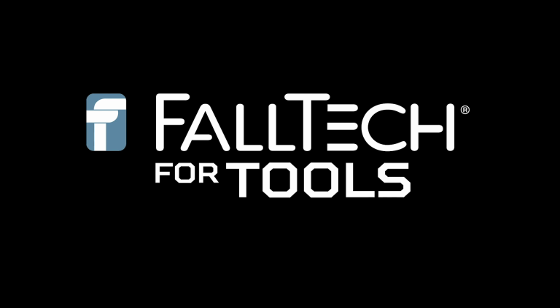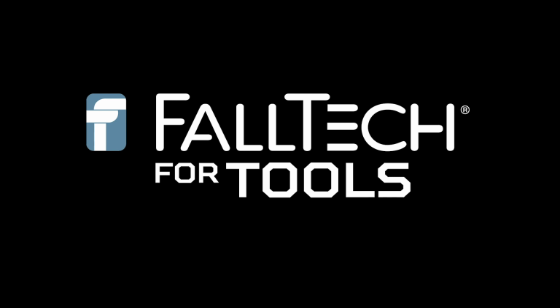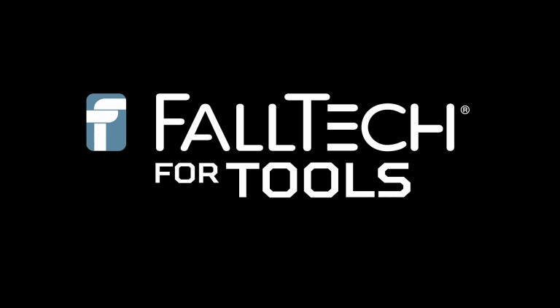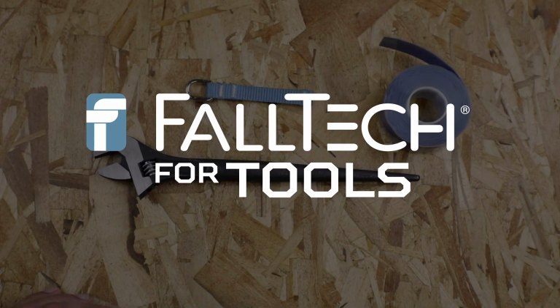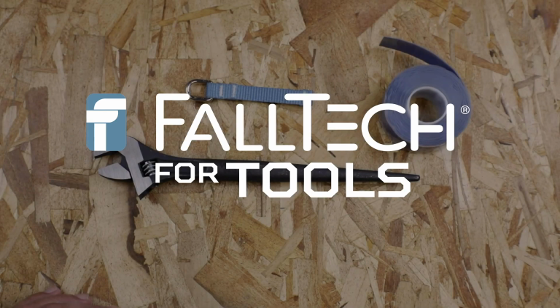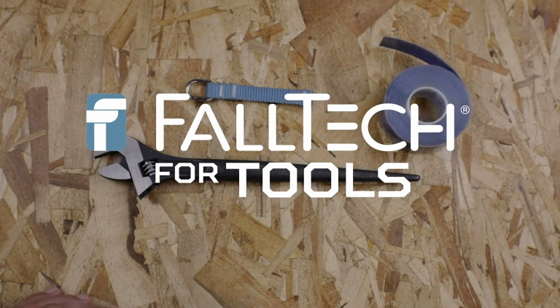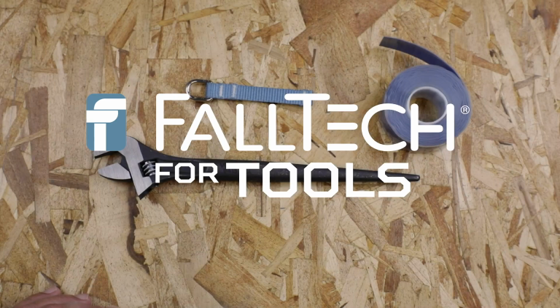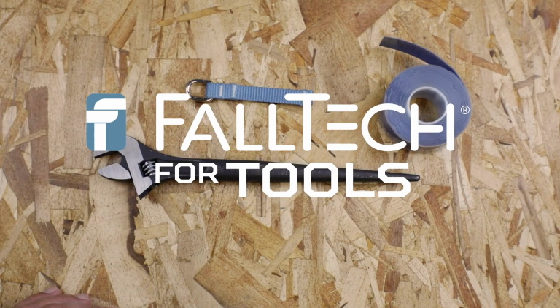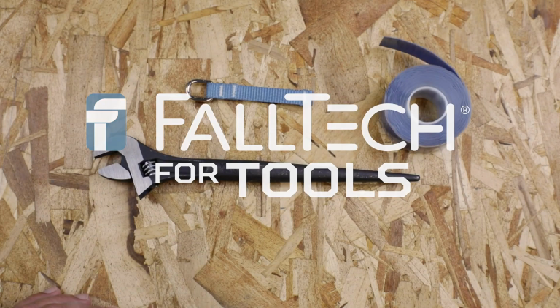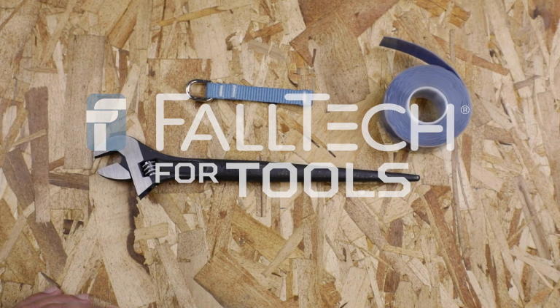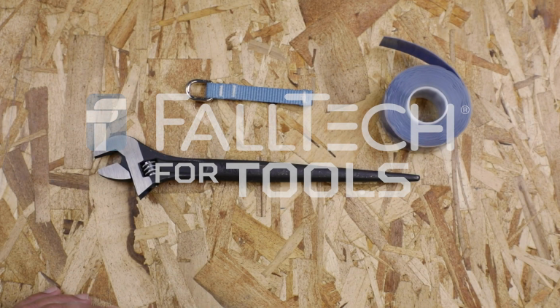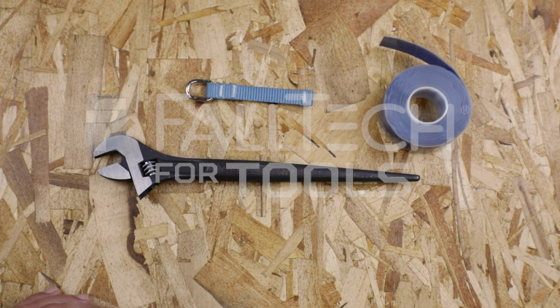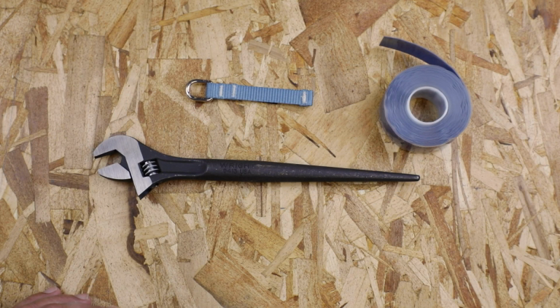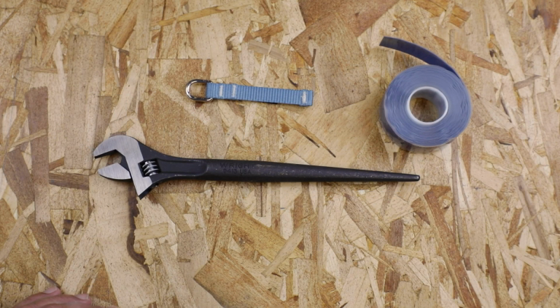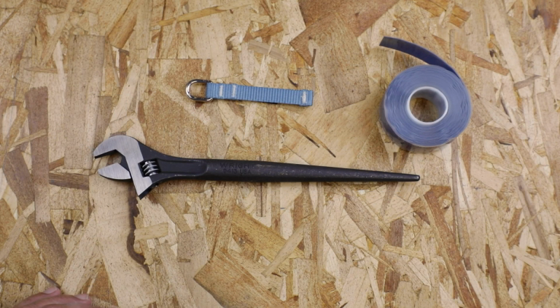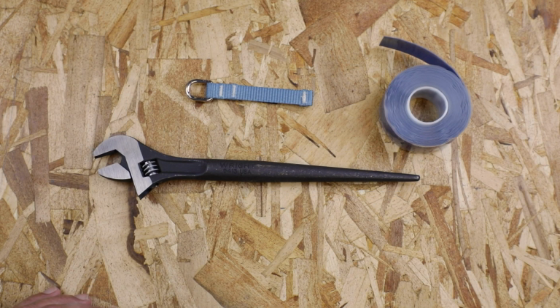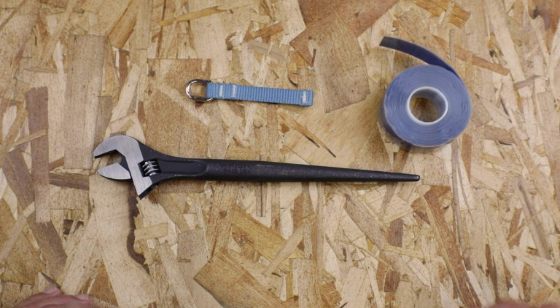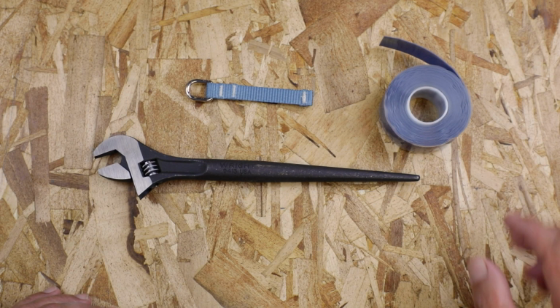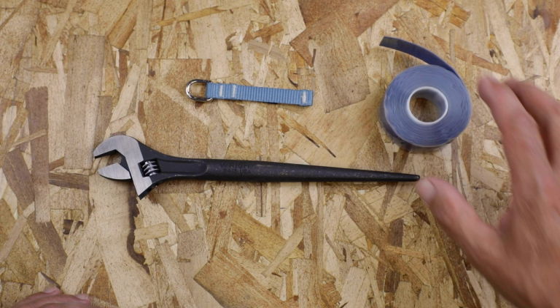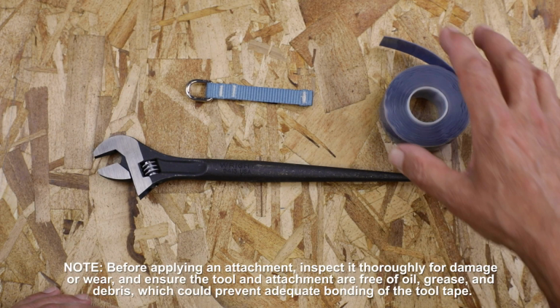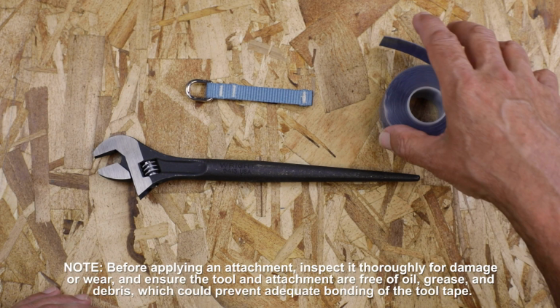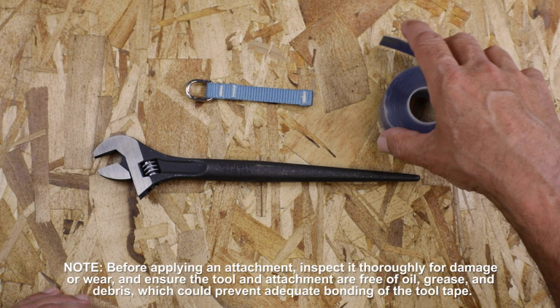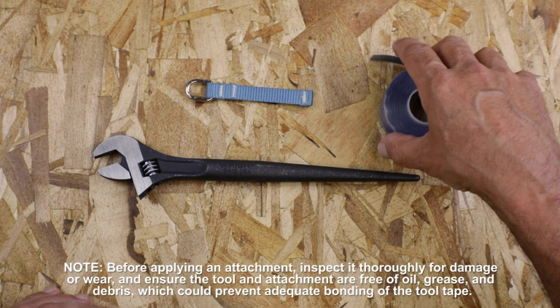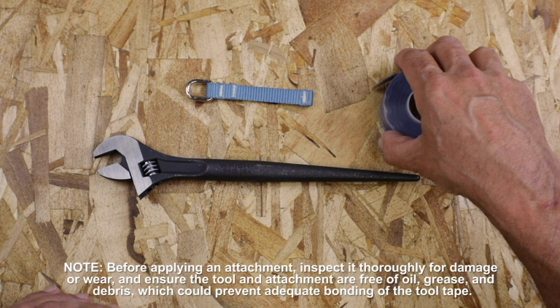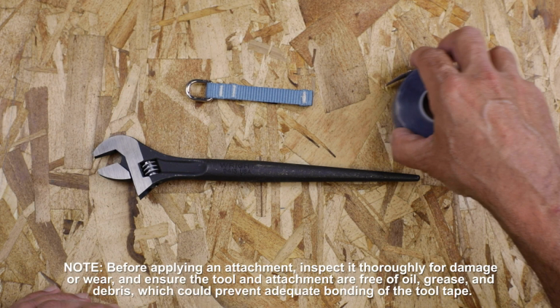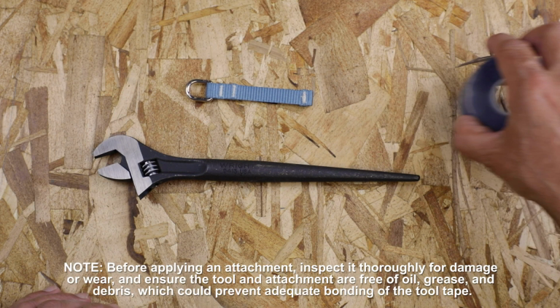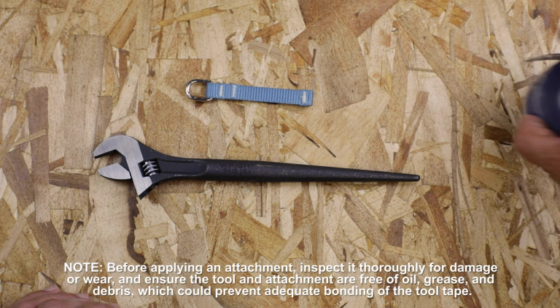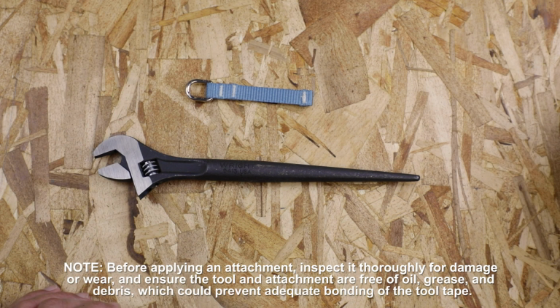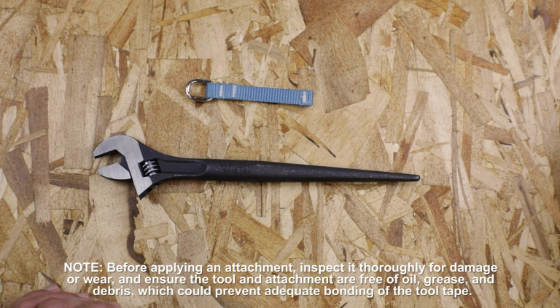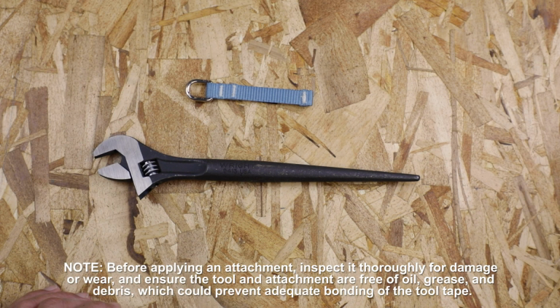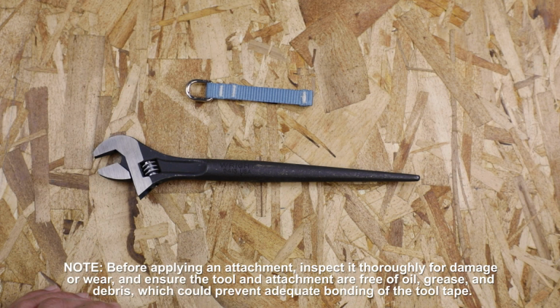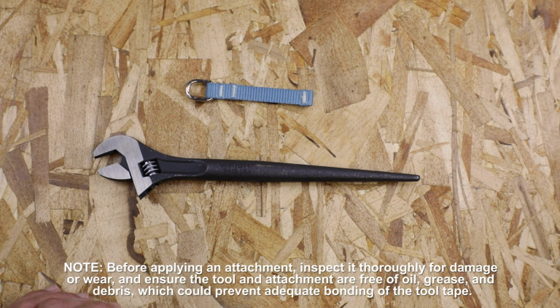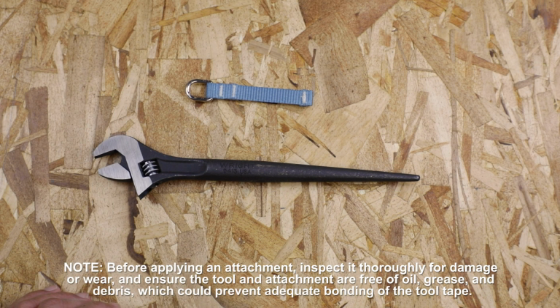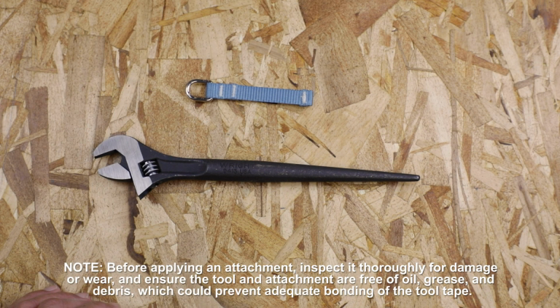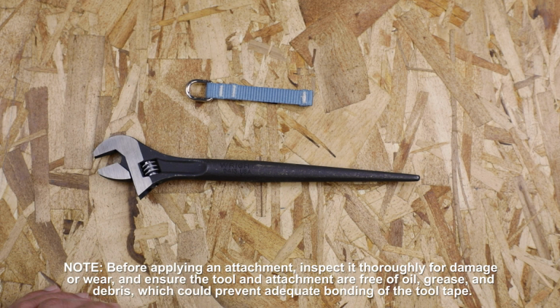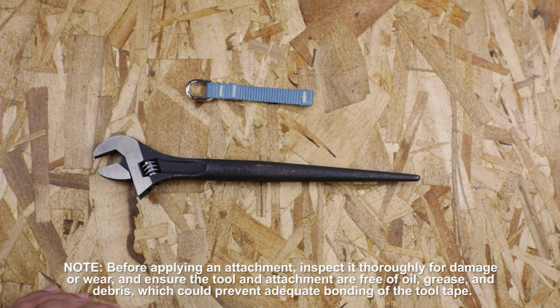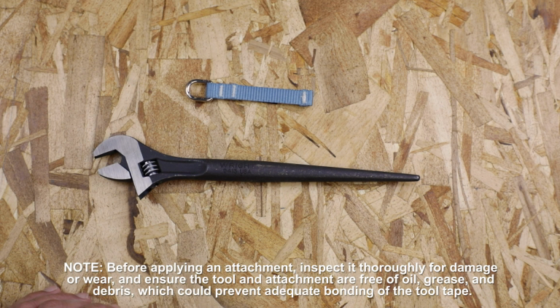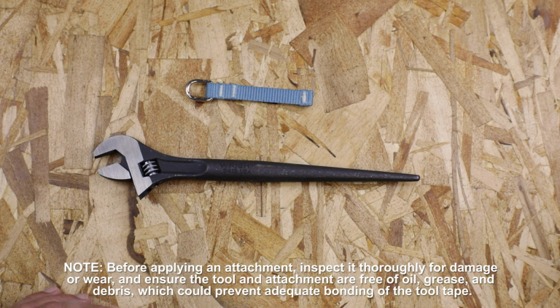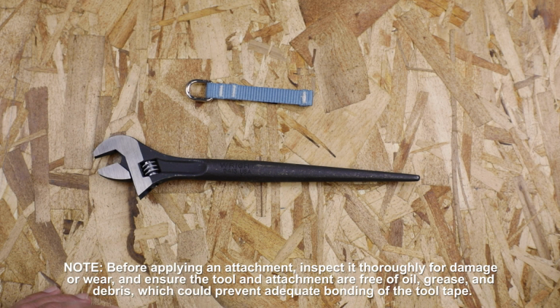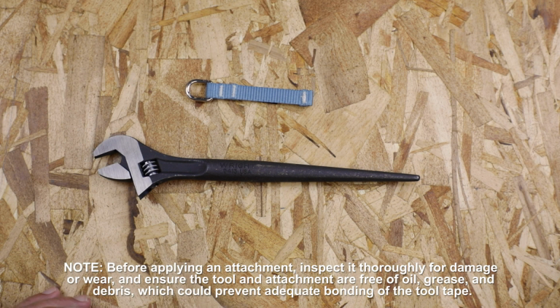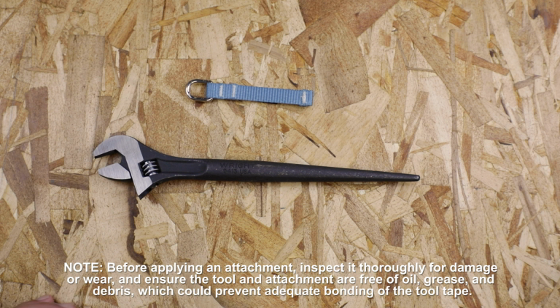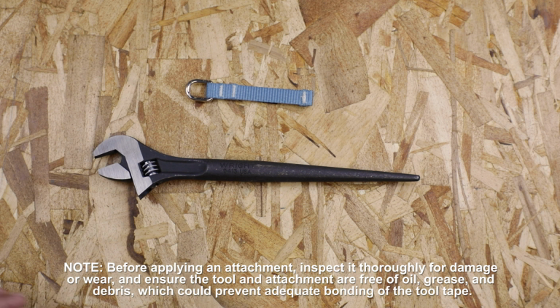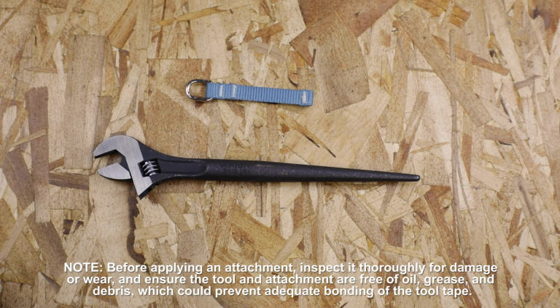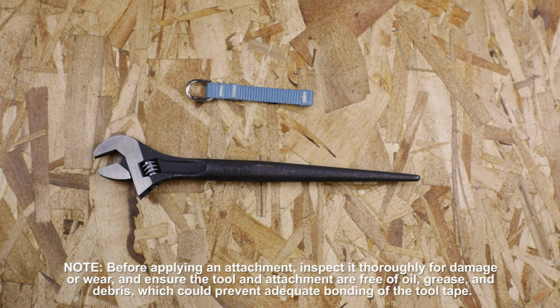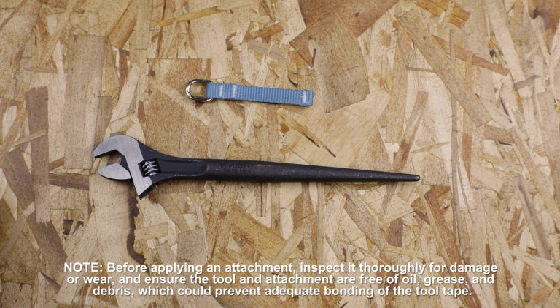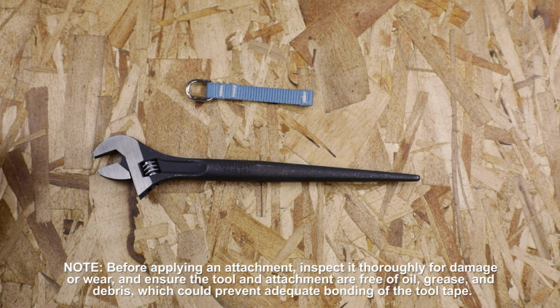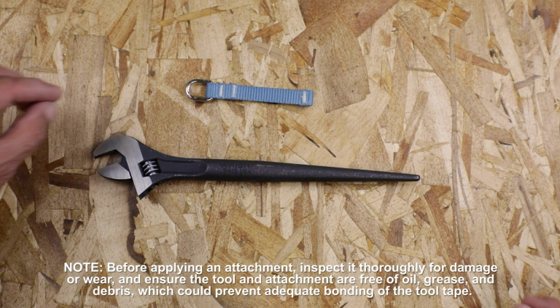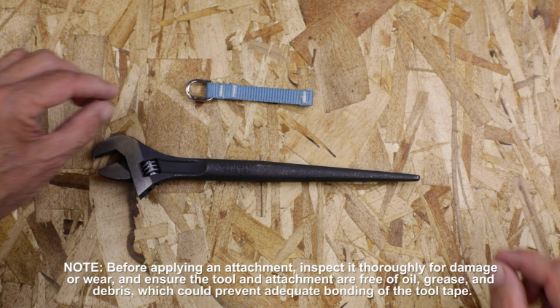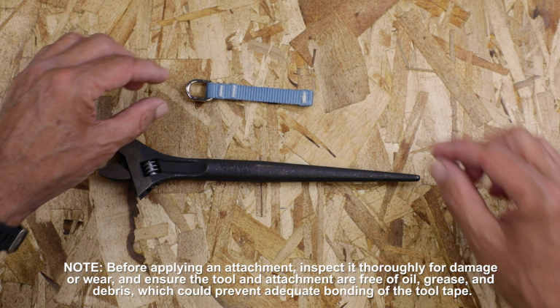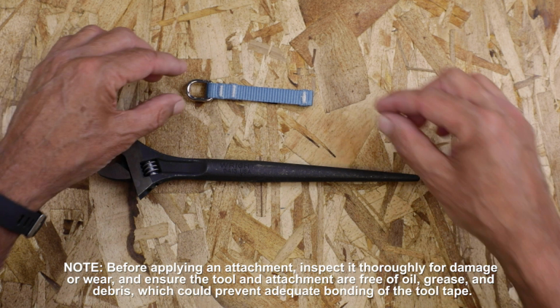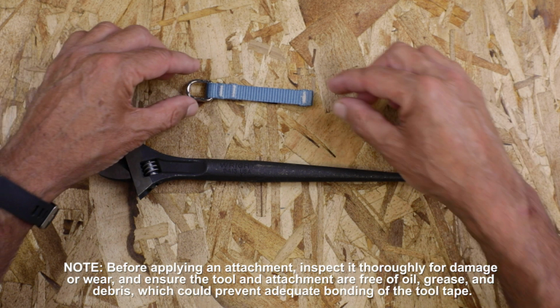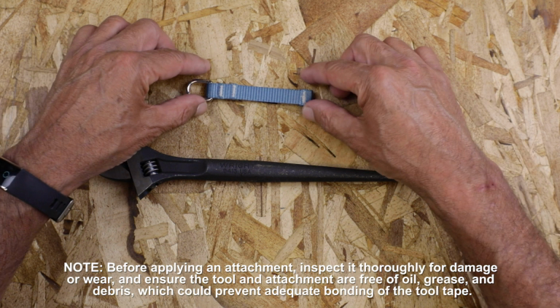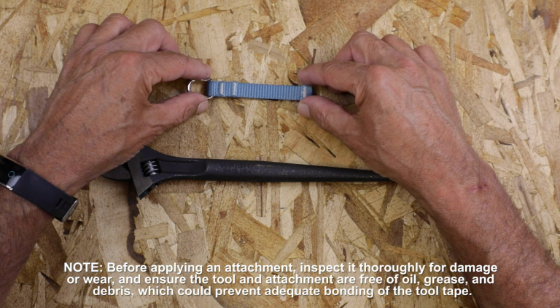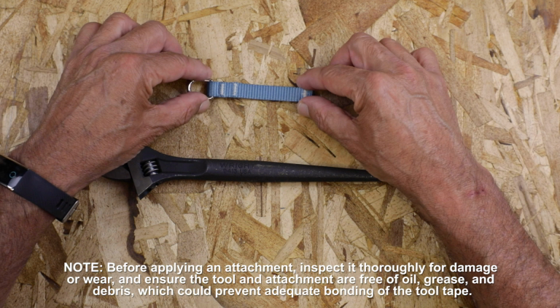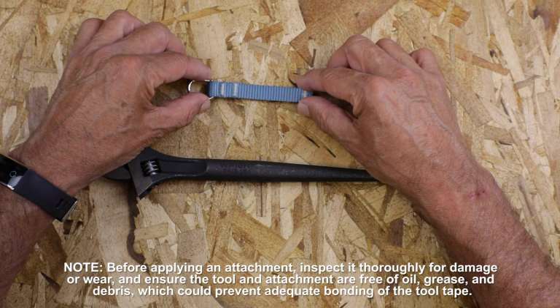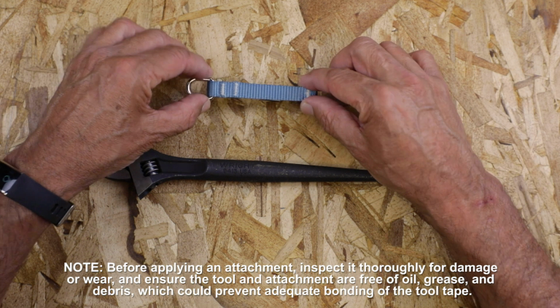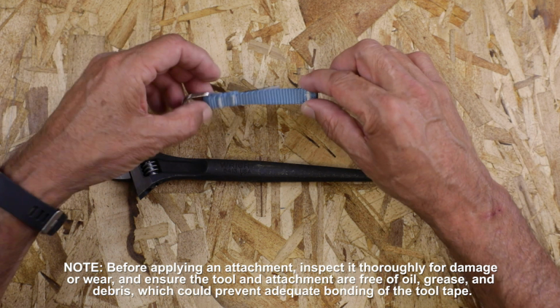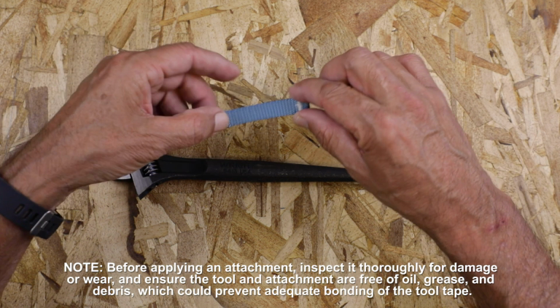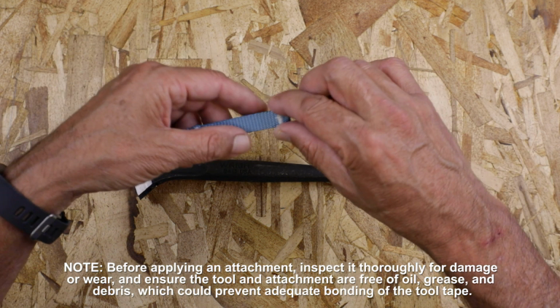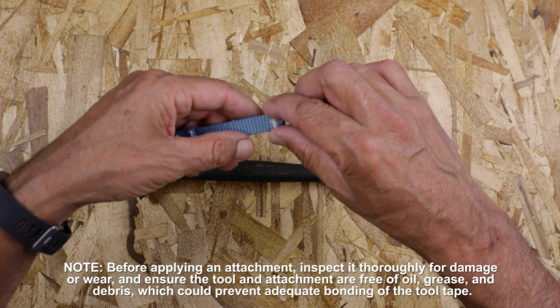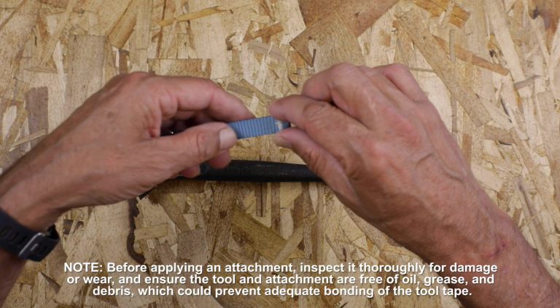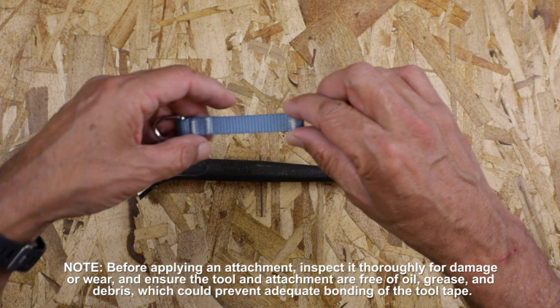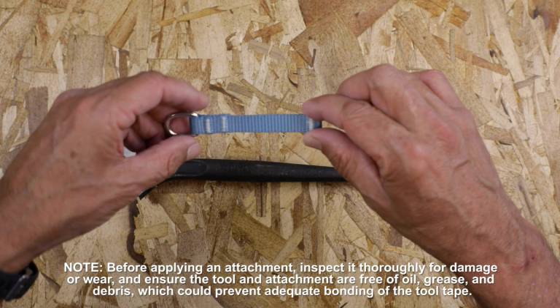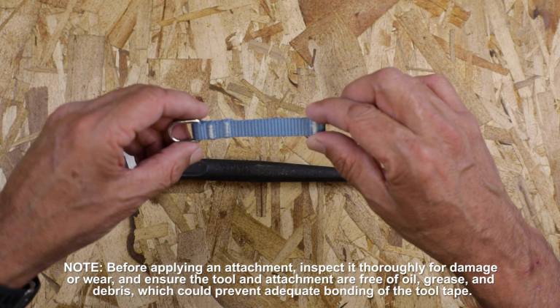In this video you're going to learn how to apply Falltek's three and a half inch D-ring attachment for tools weighing up to two pounds.